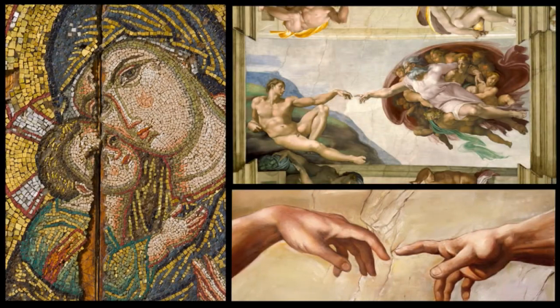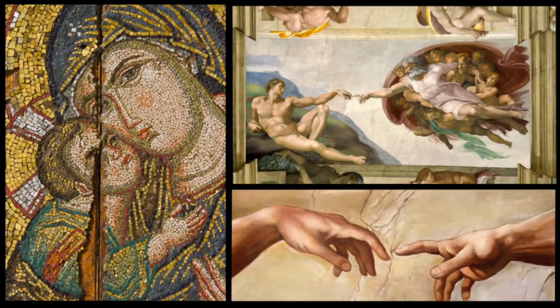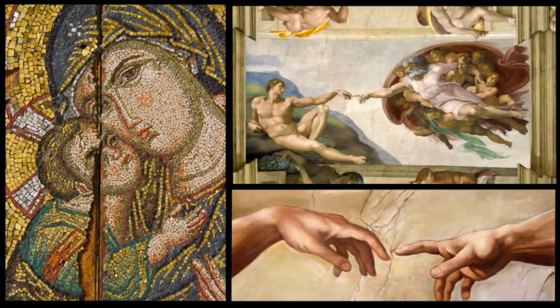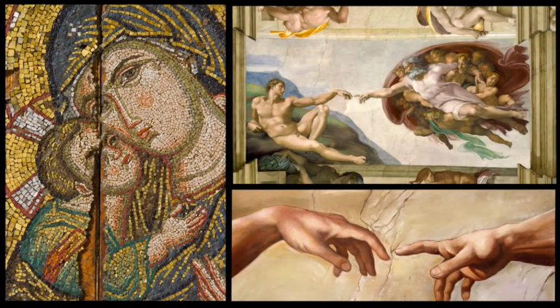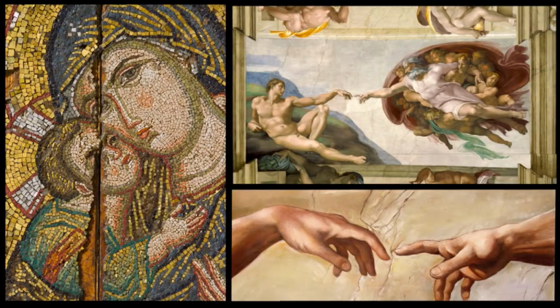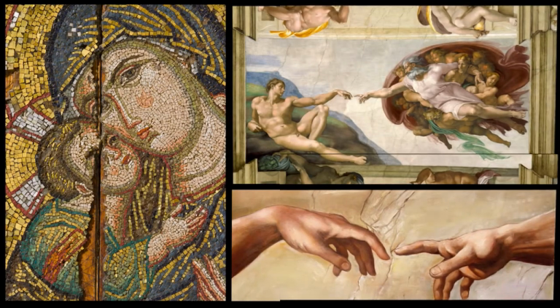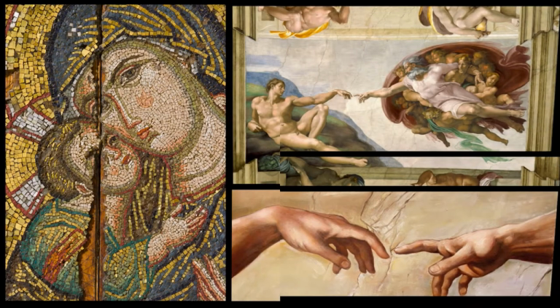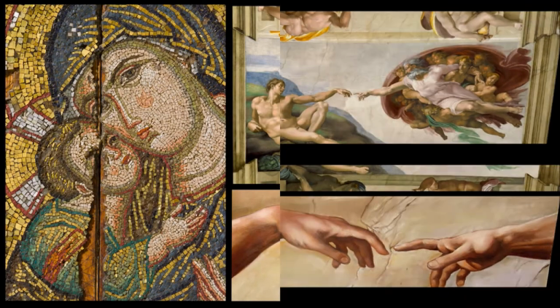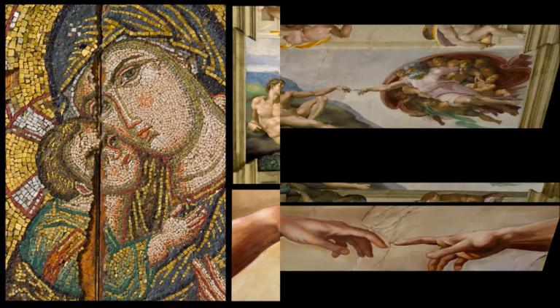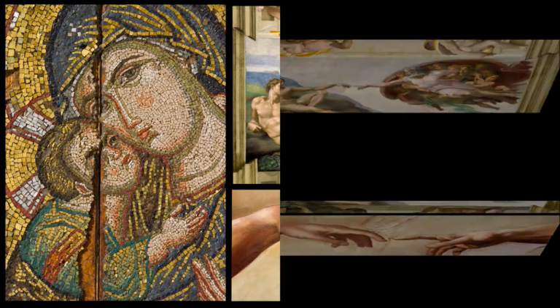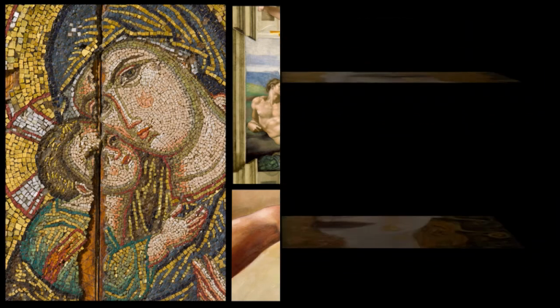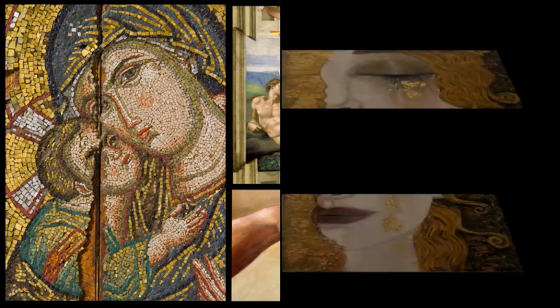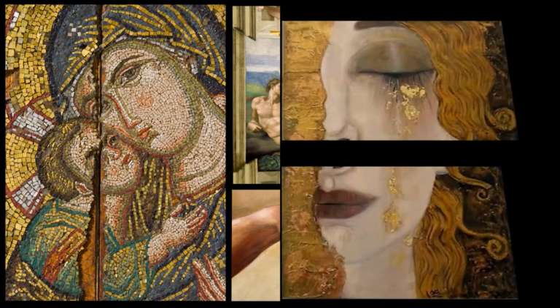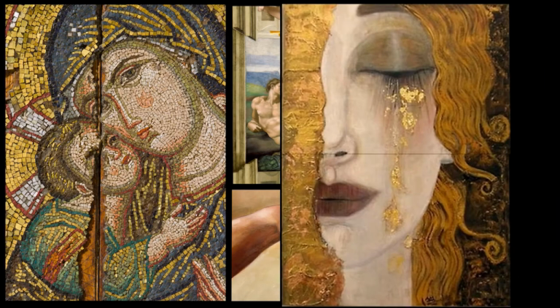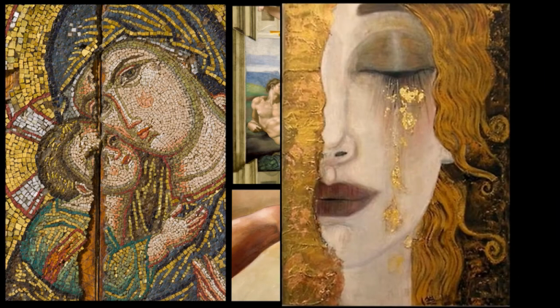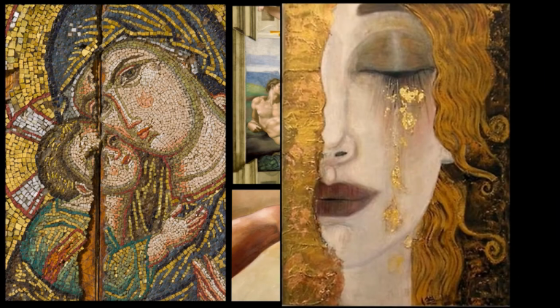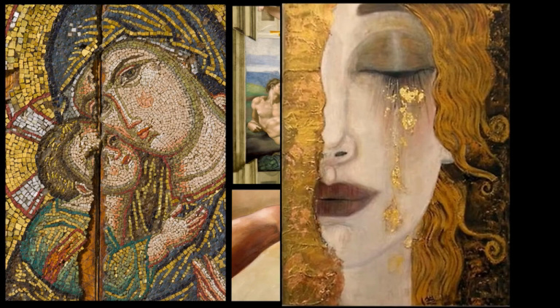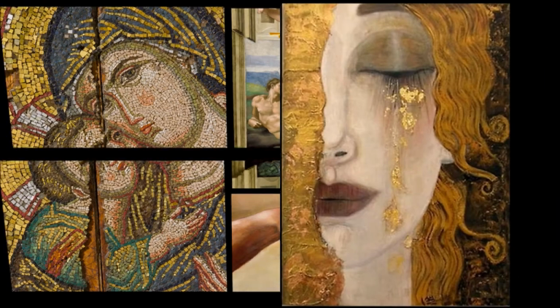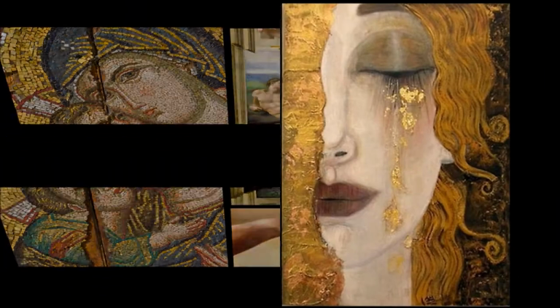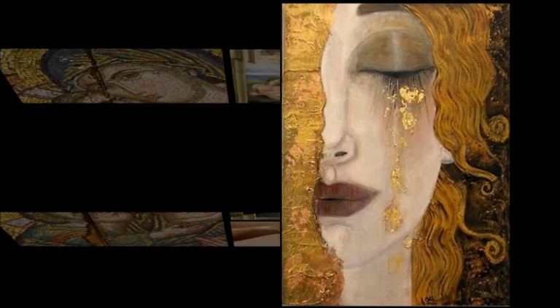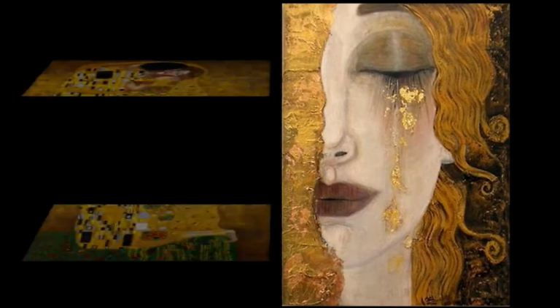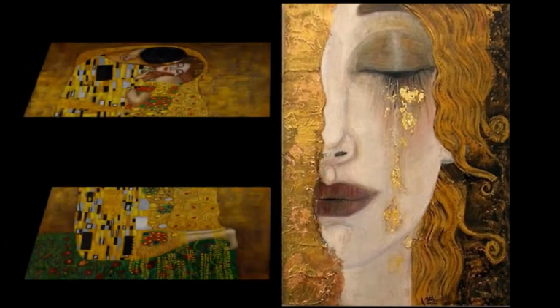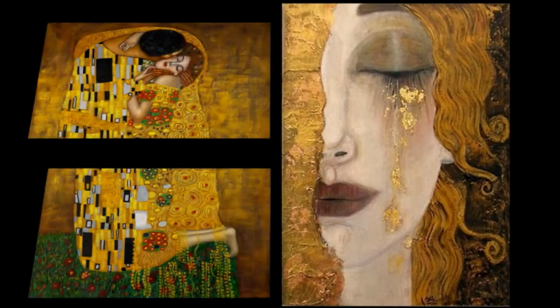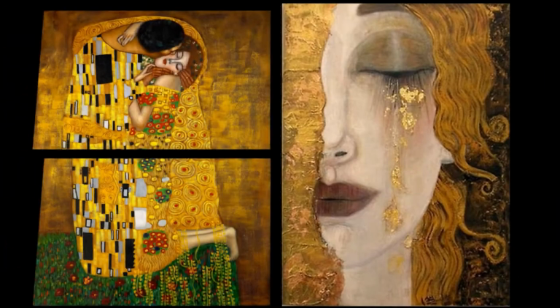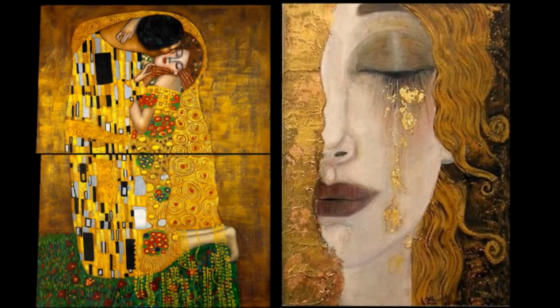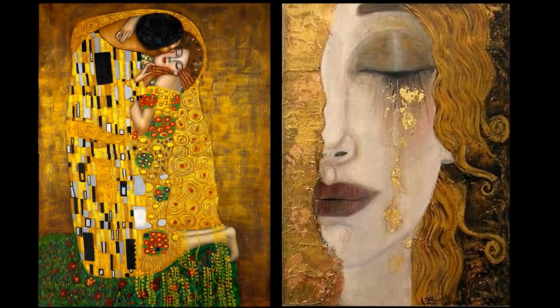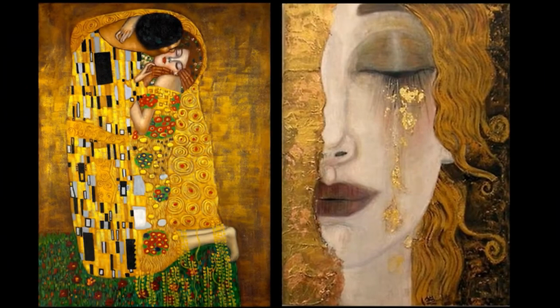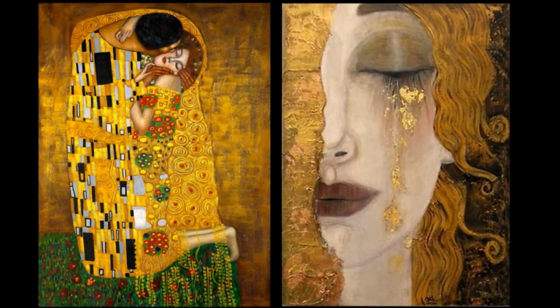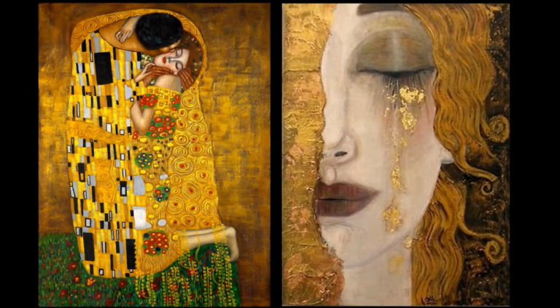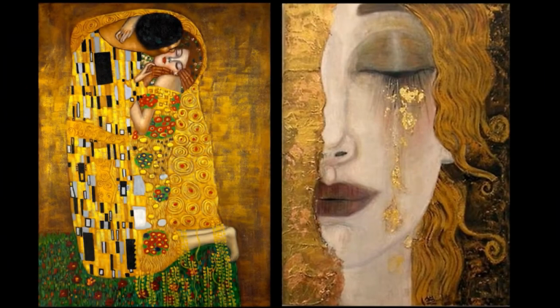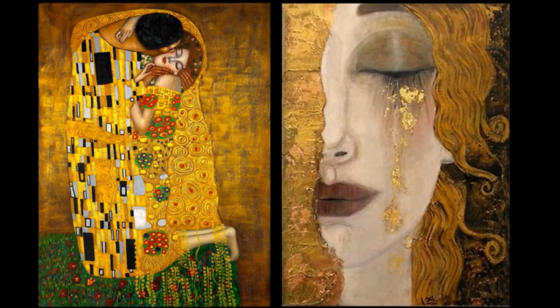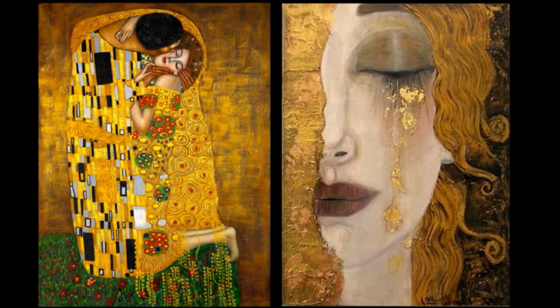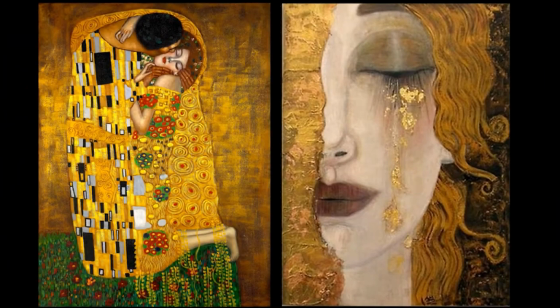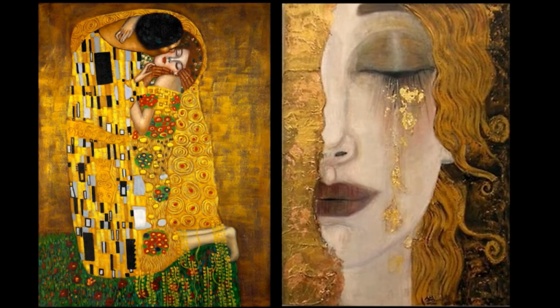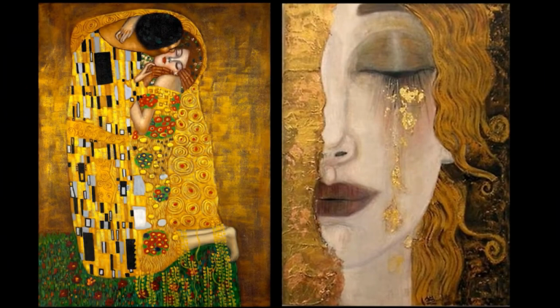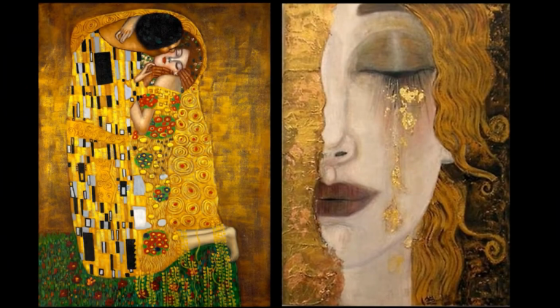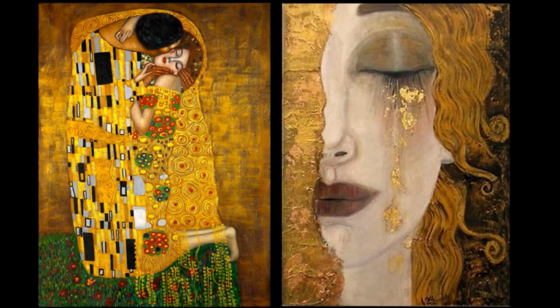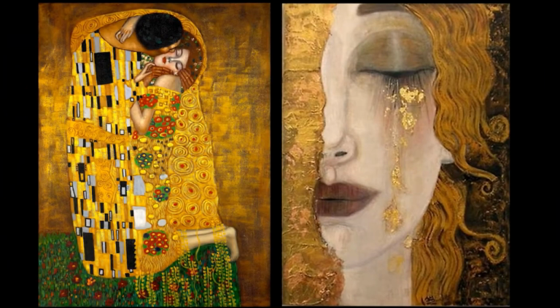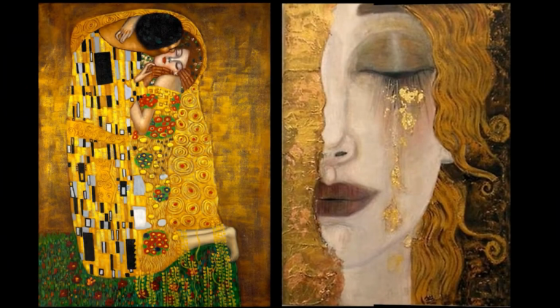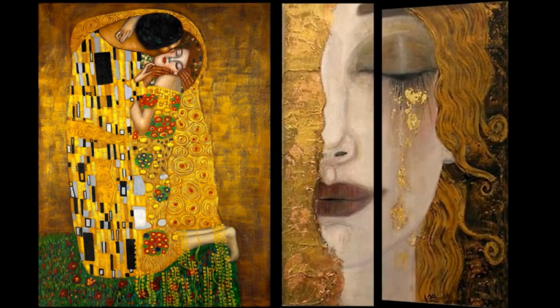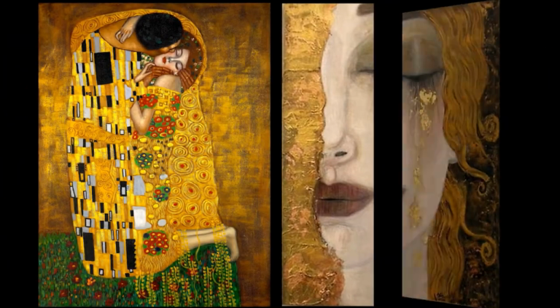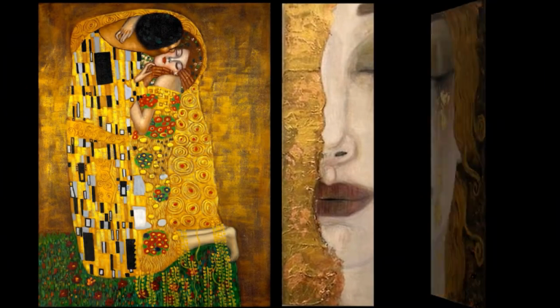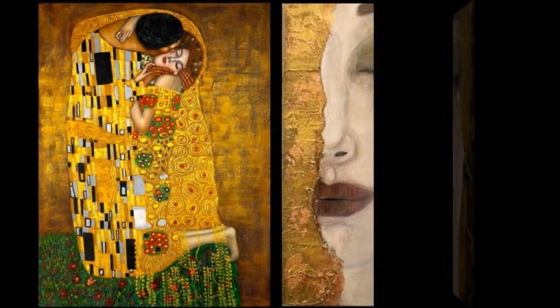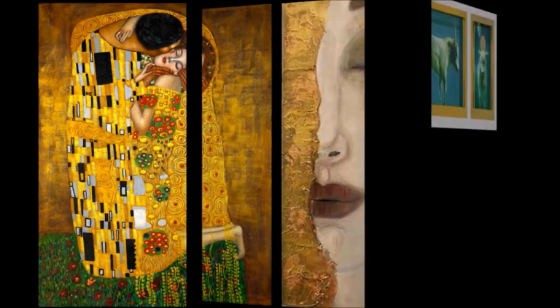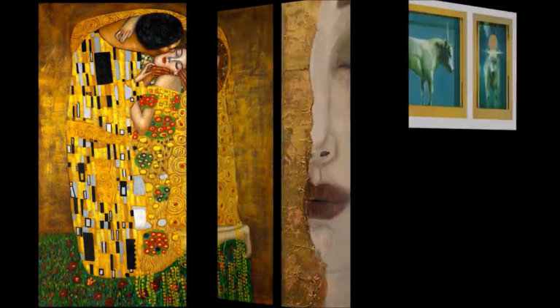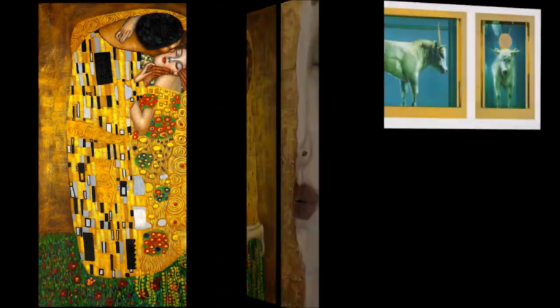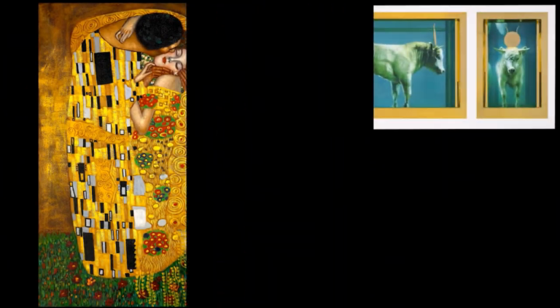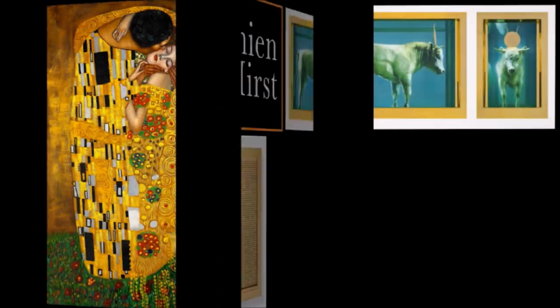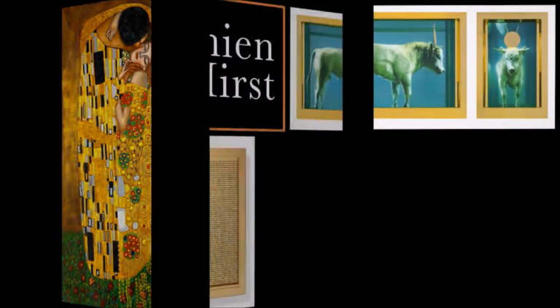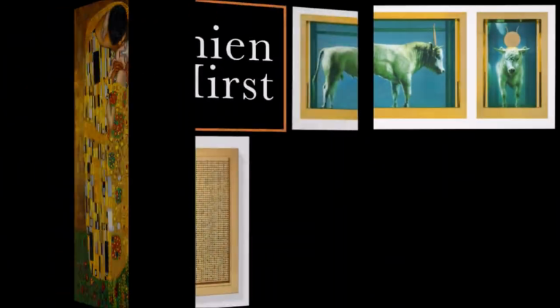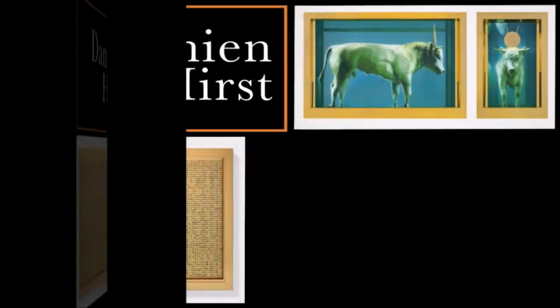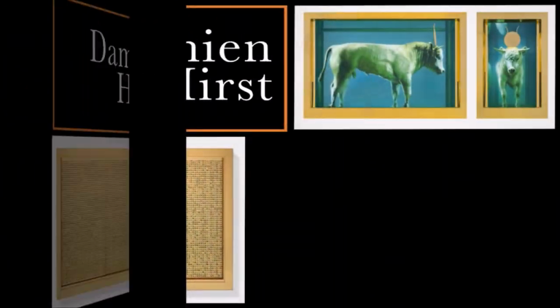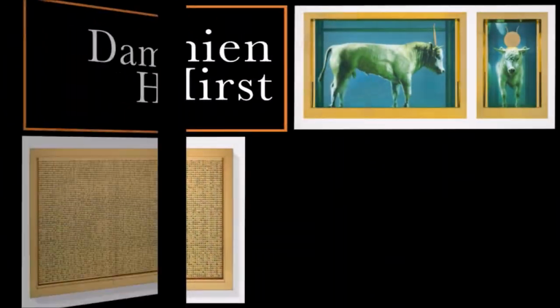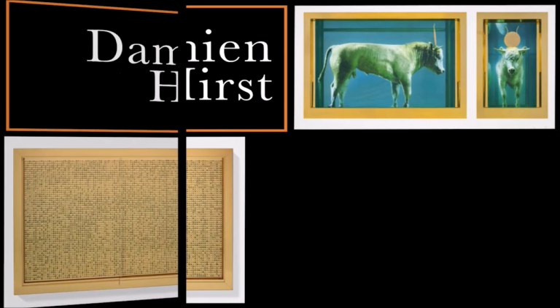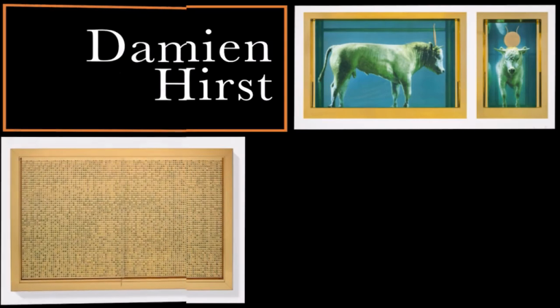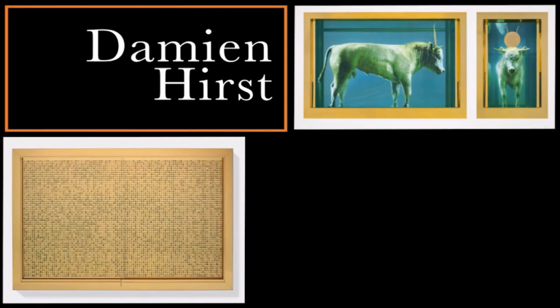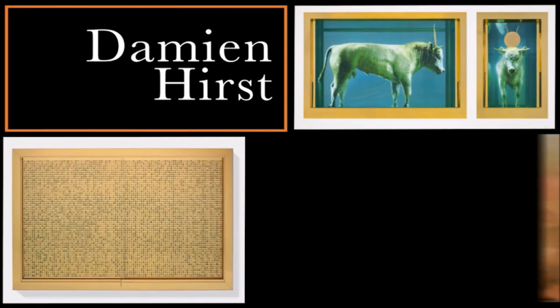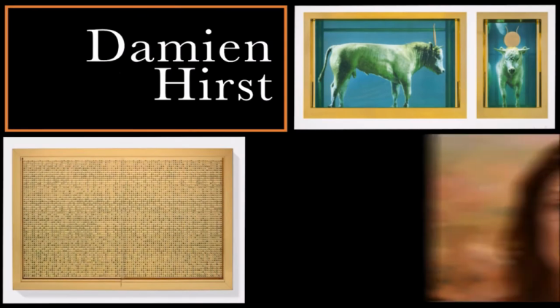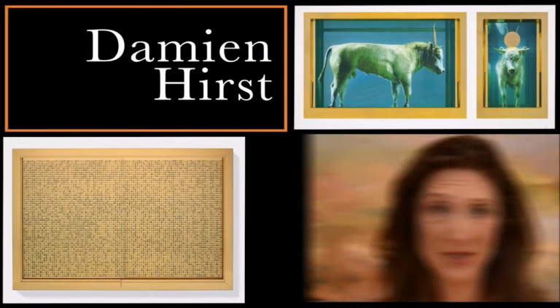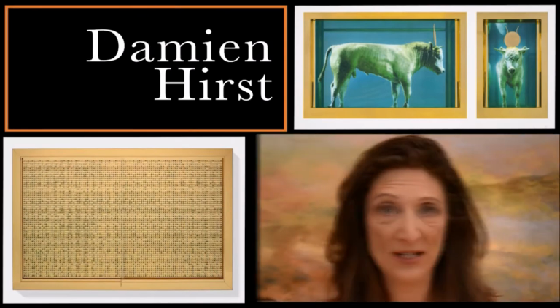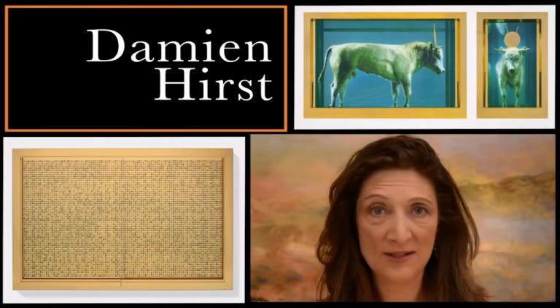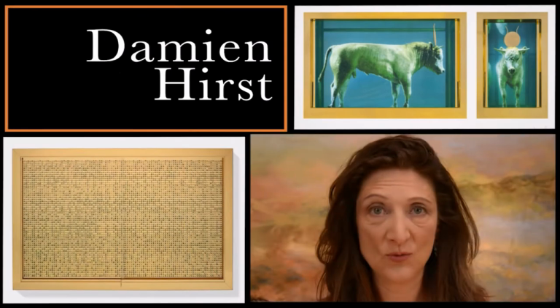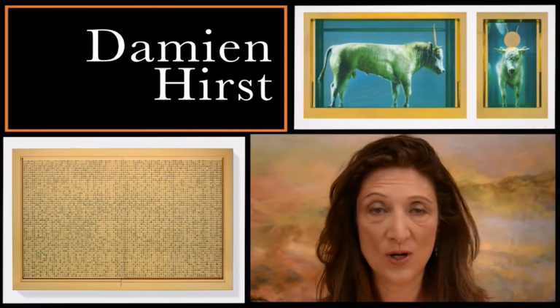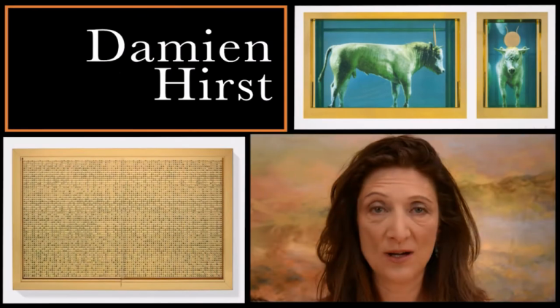Some of you are probably familiar with the German expressionist Gustav Klimt, and even a contemporary artist Damien Hirst has used it in his work.